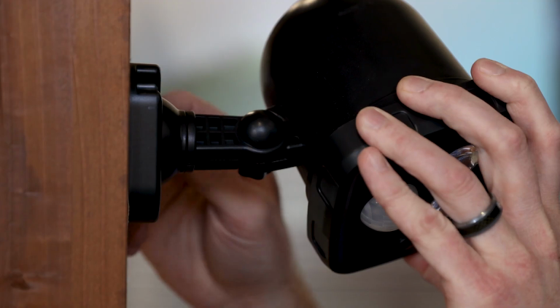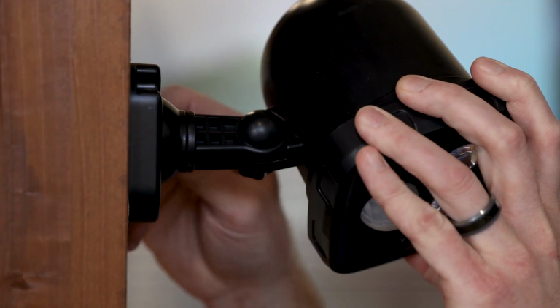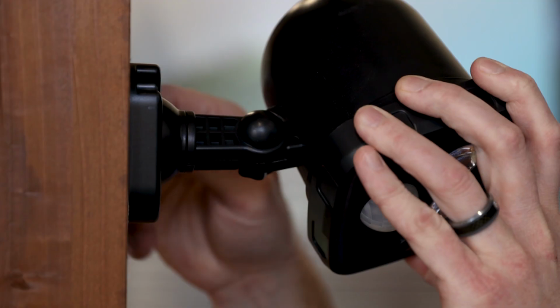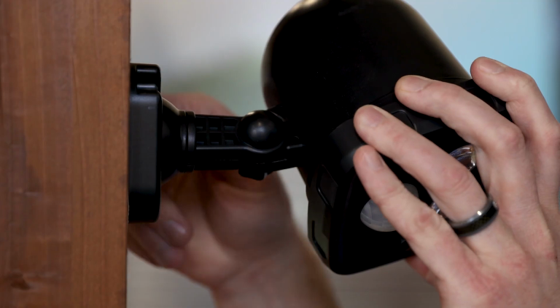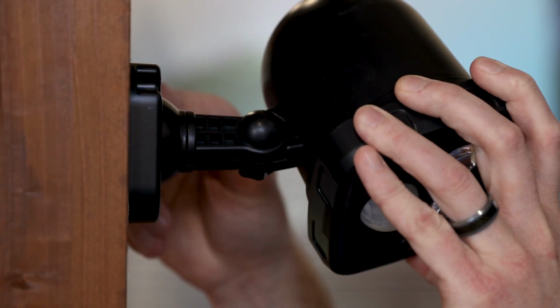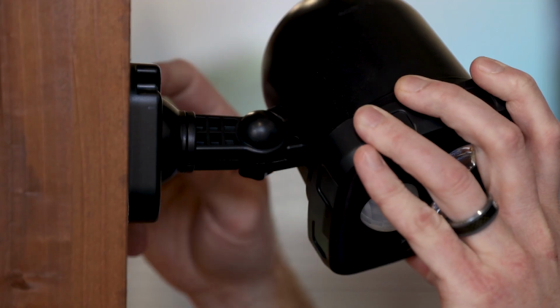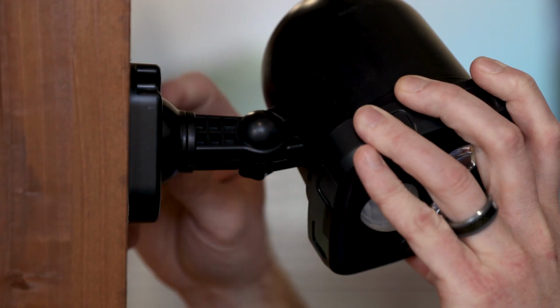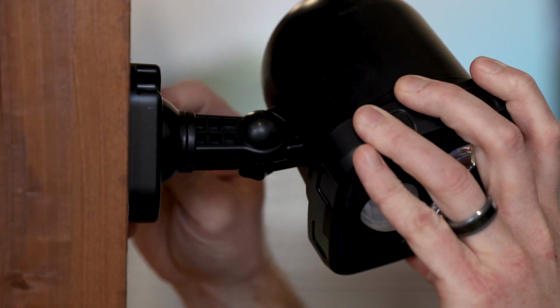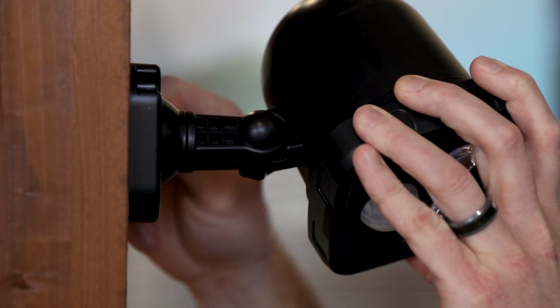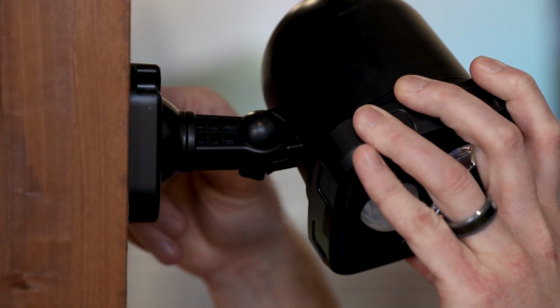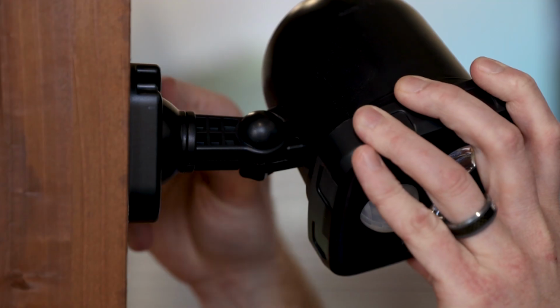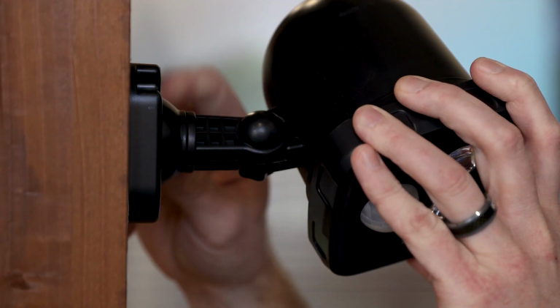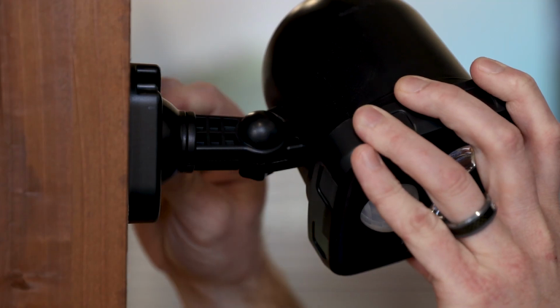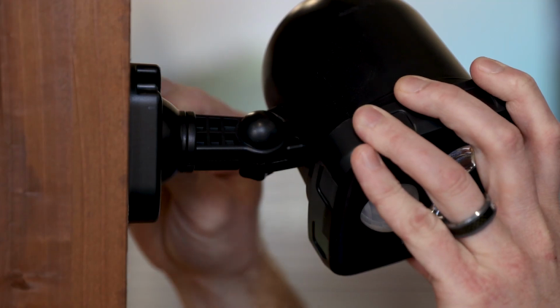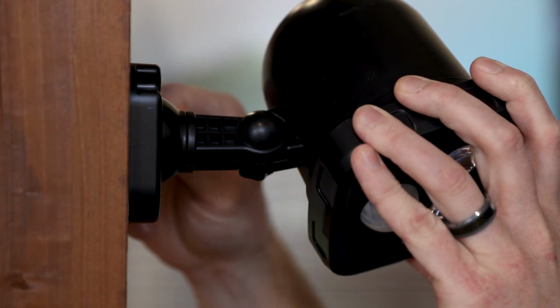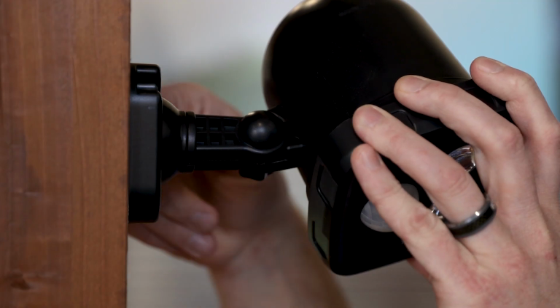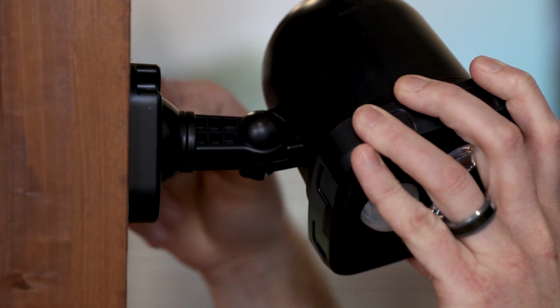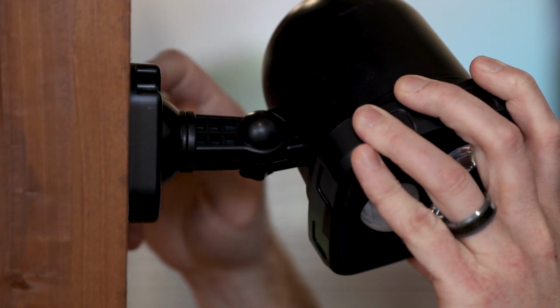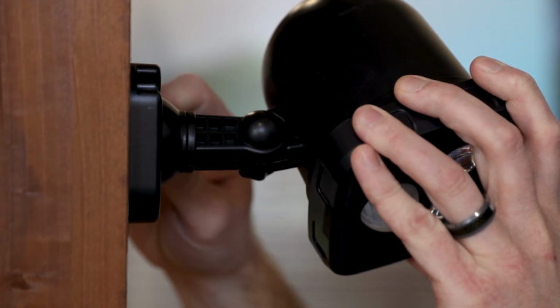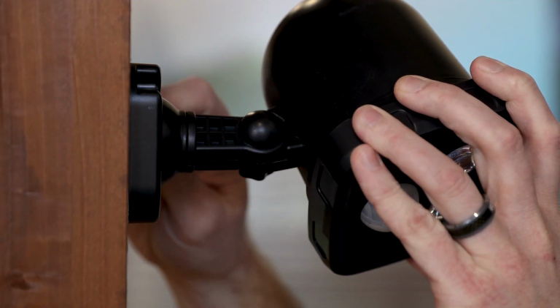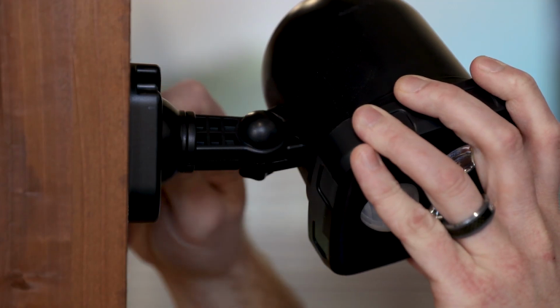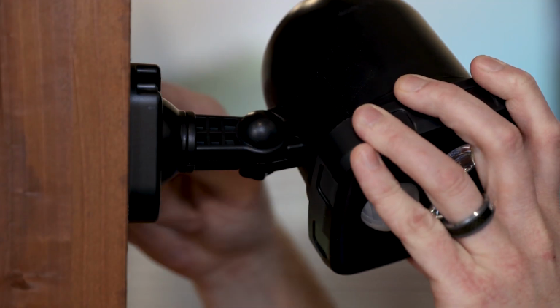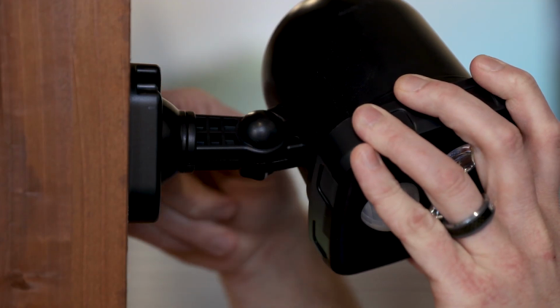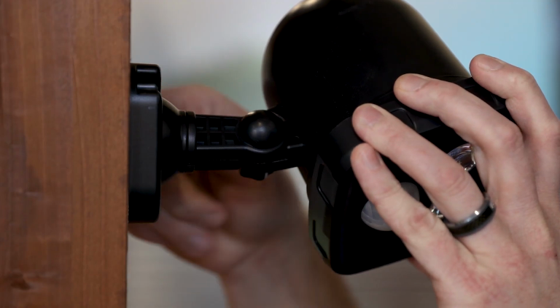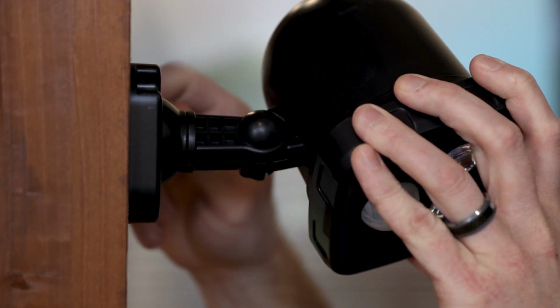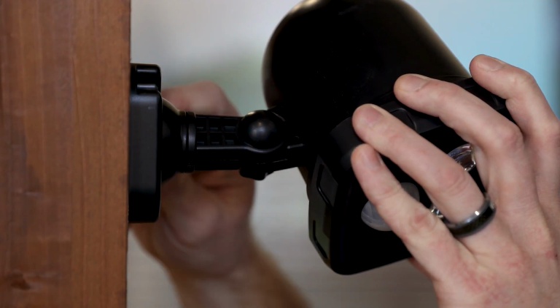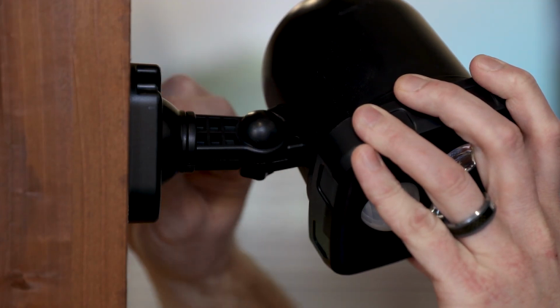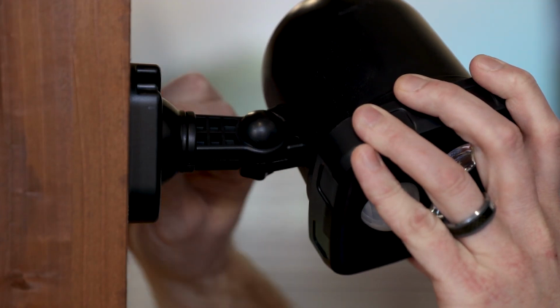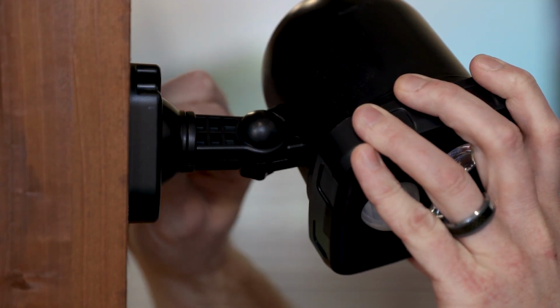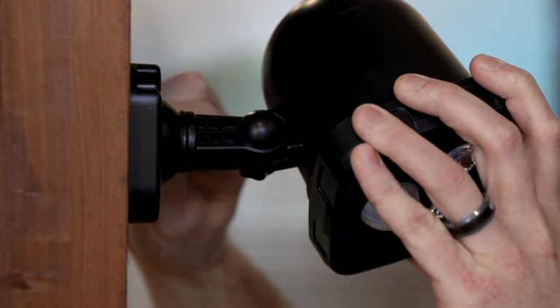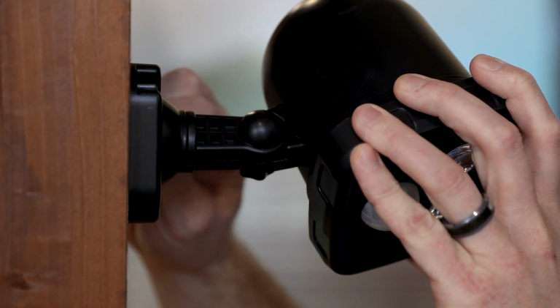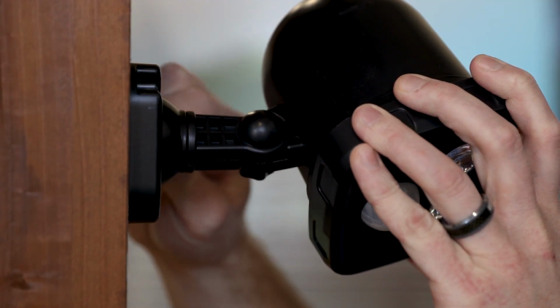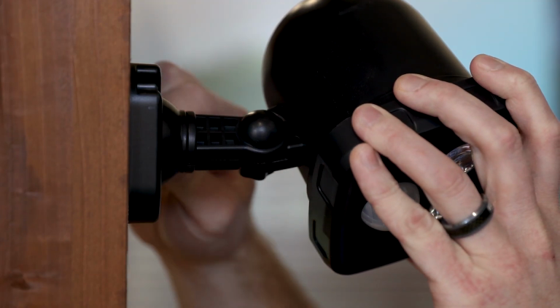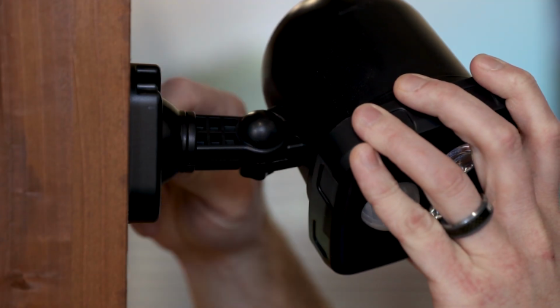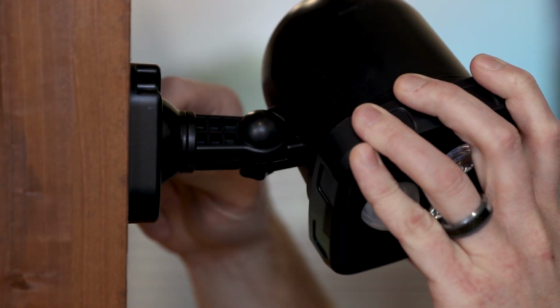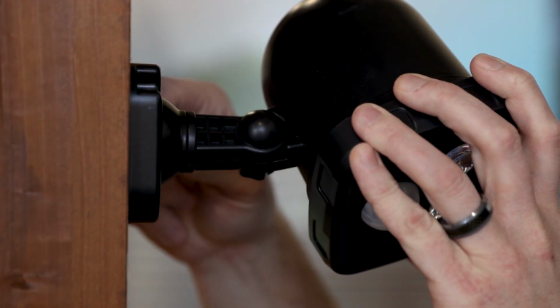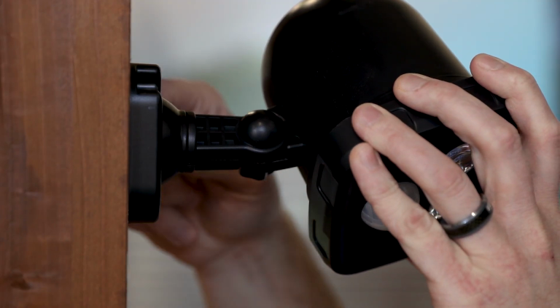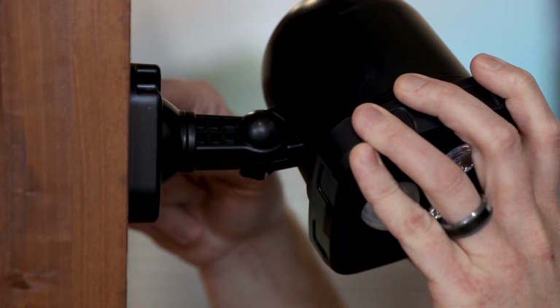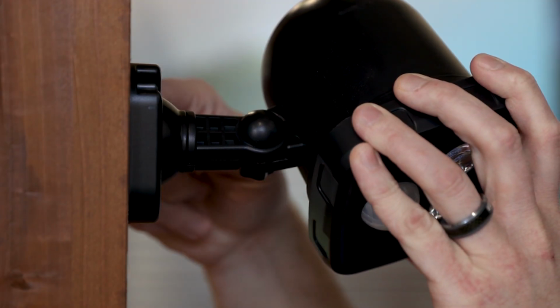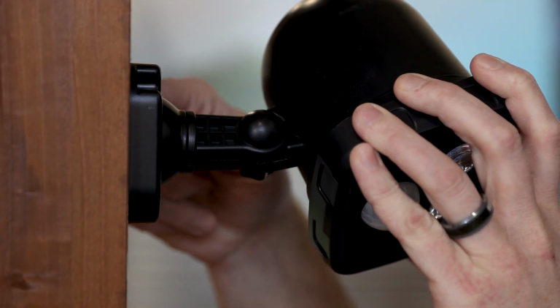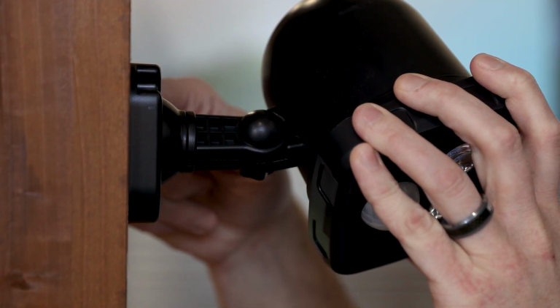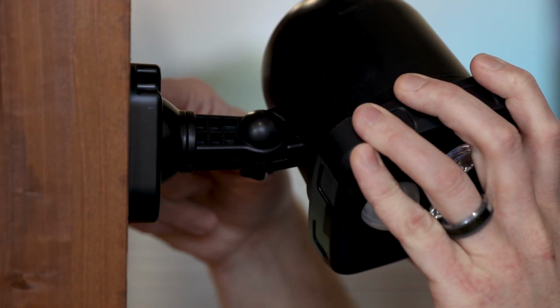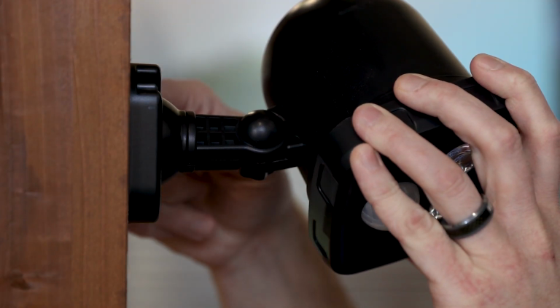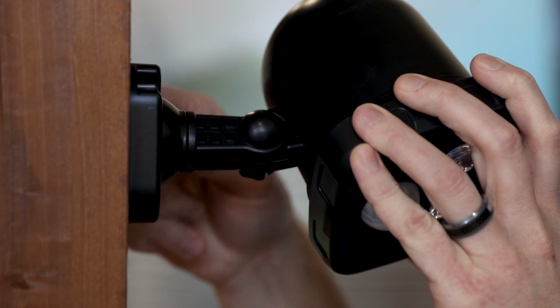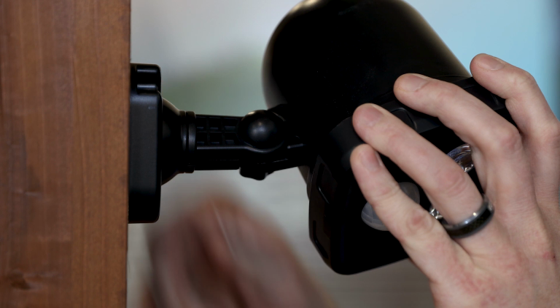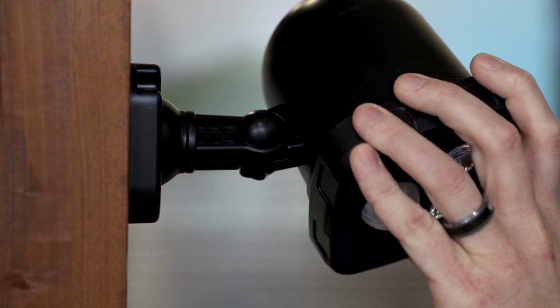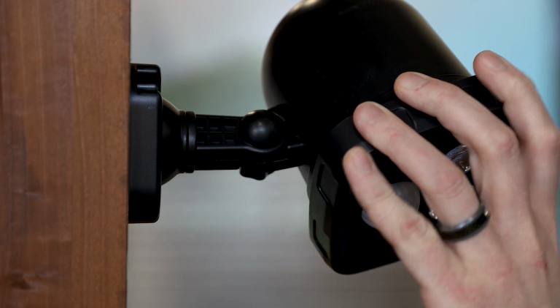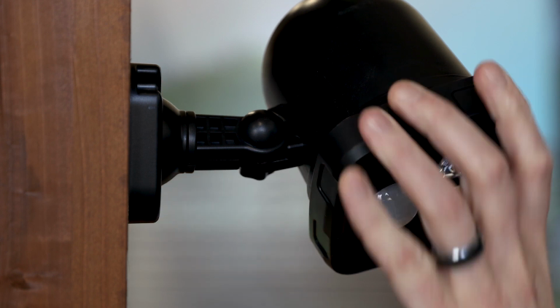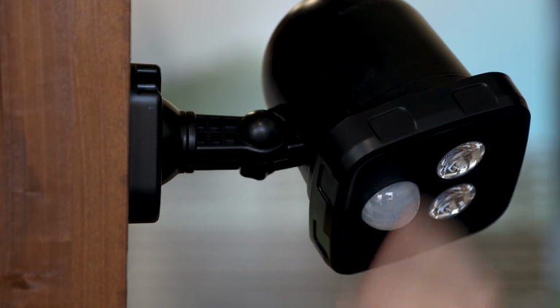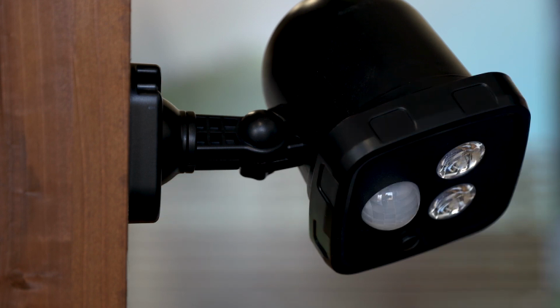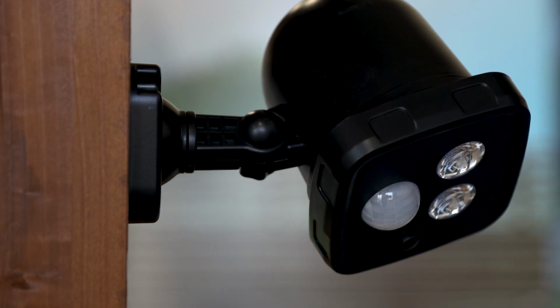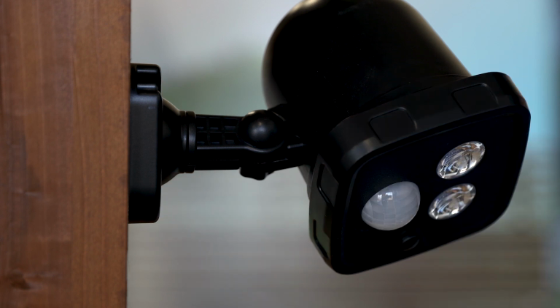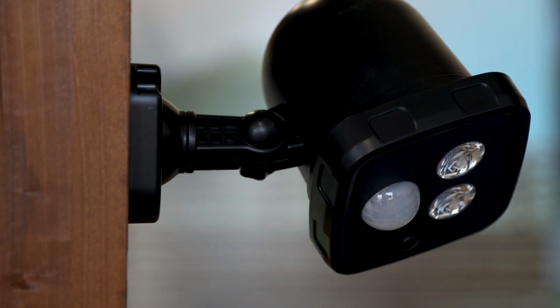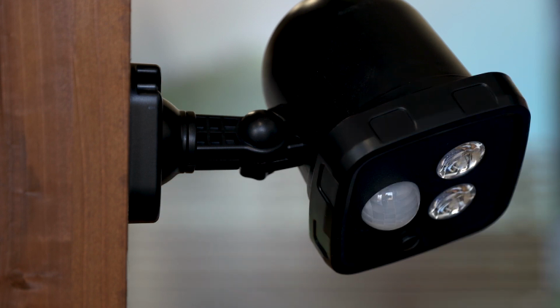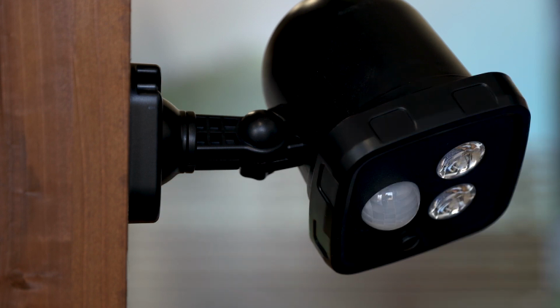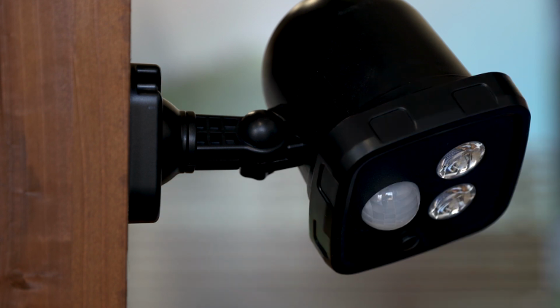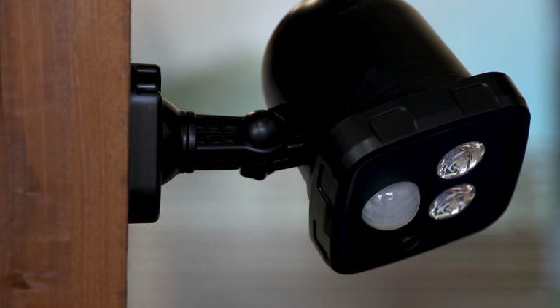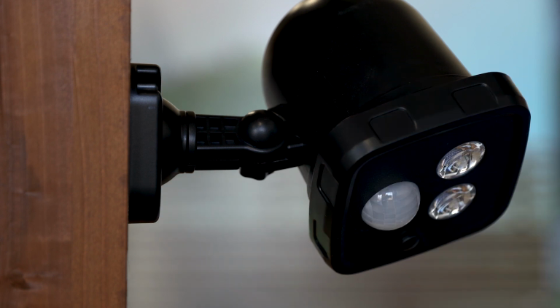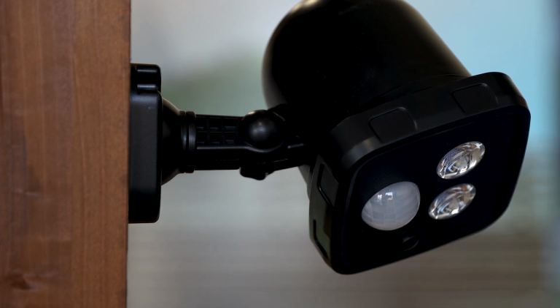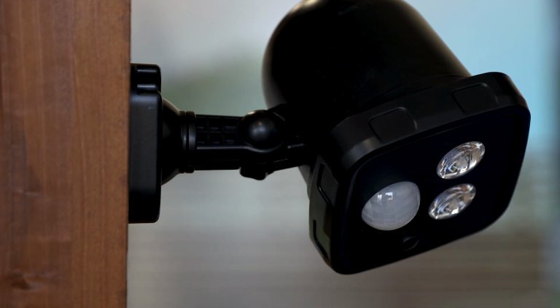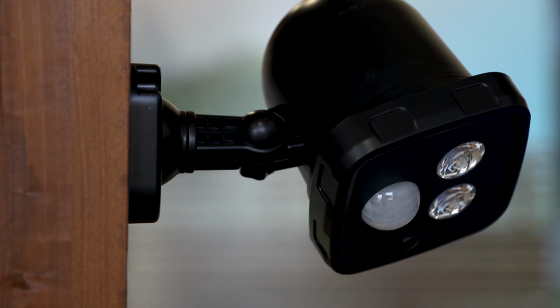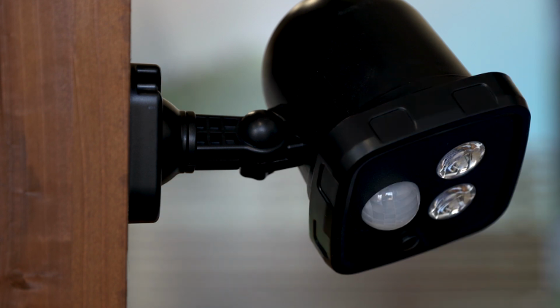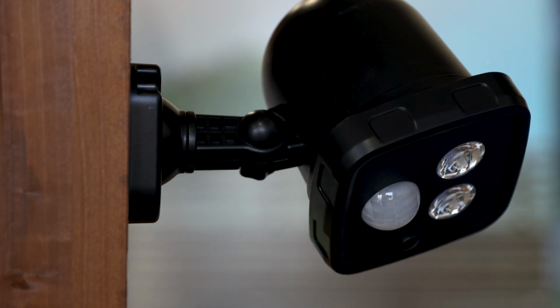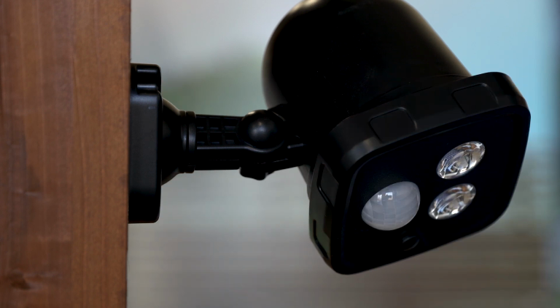Press the light fixture back into place and replace the side screw. Make sure the light is securely held by the screws.